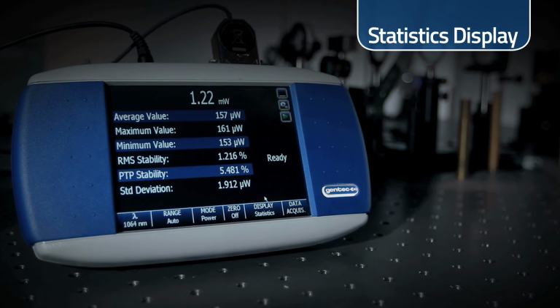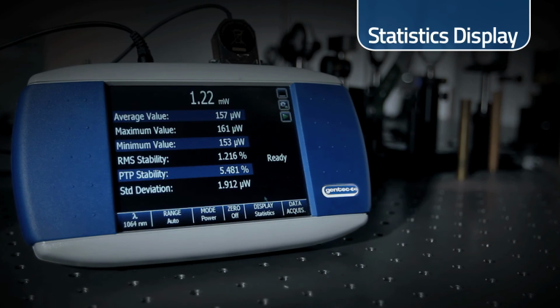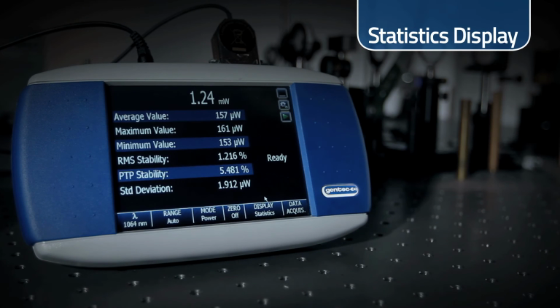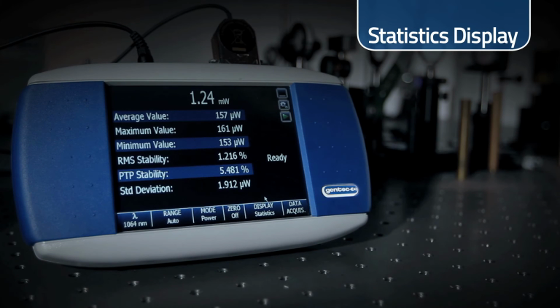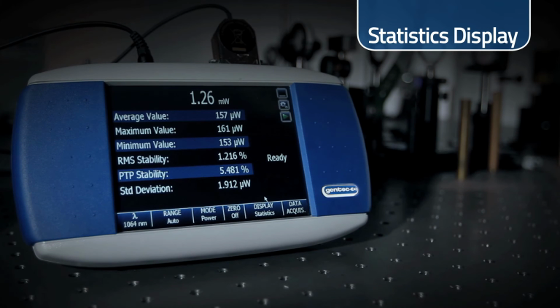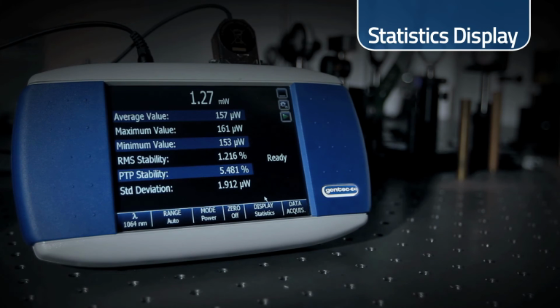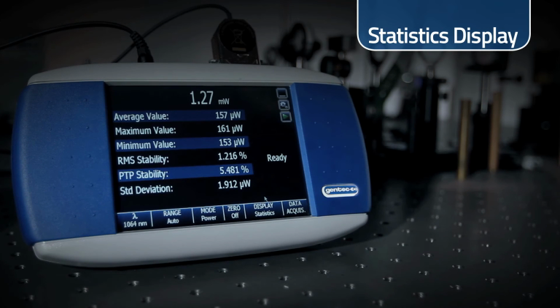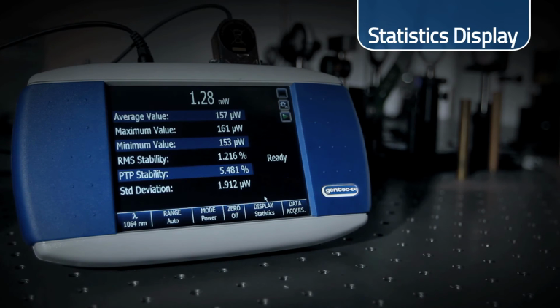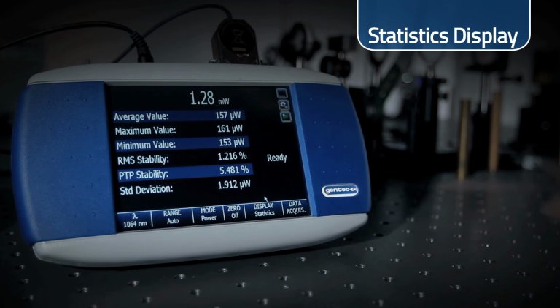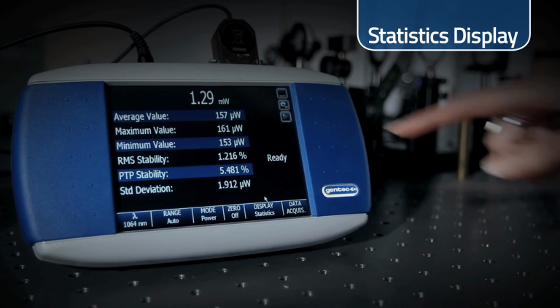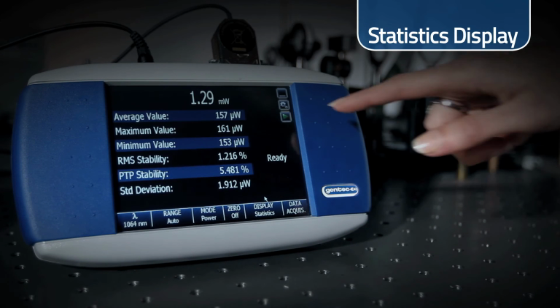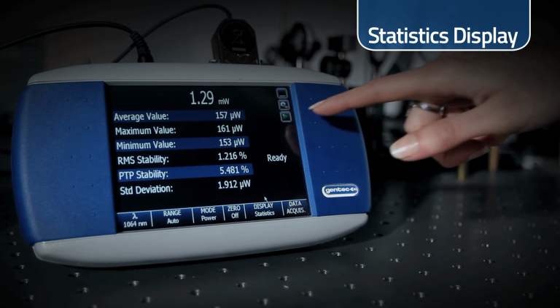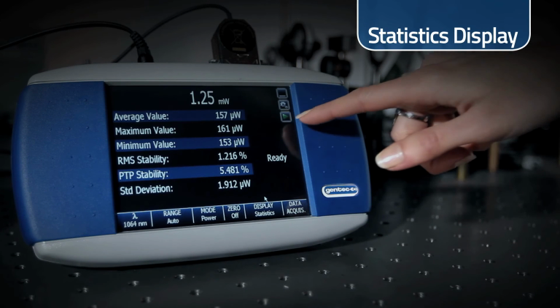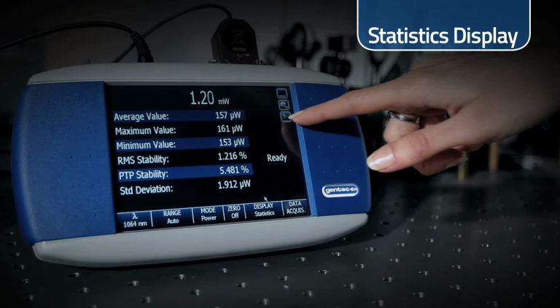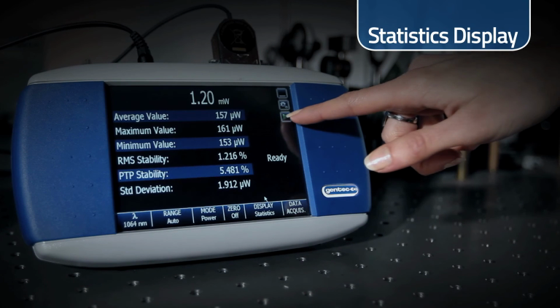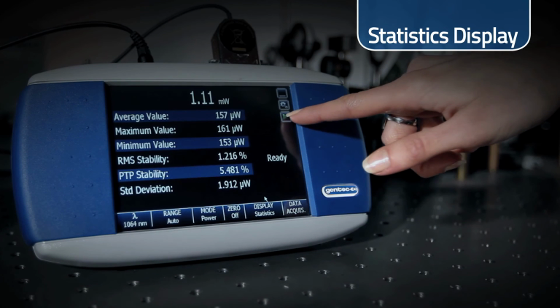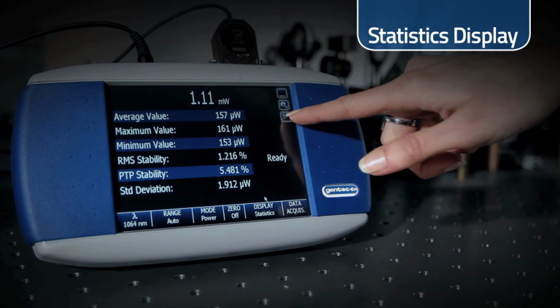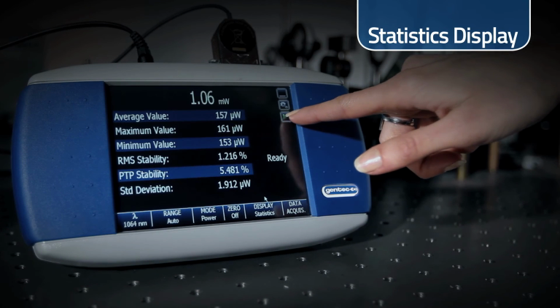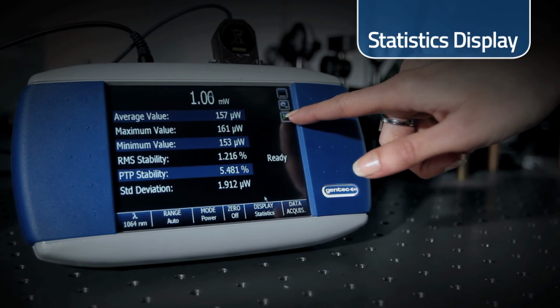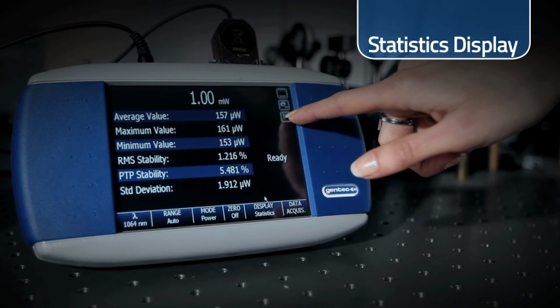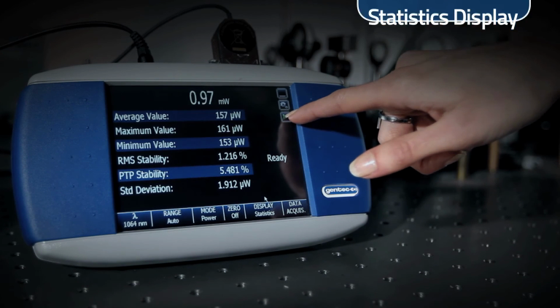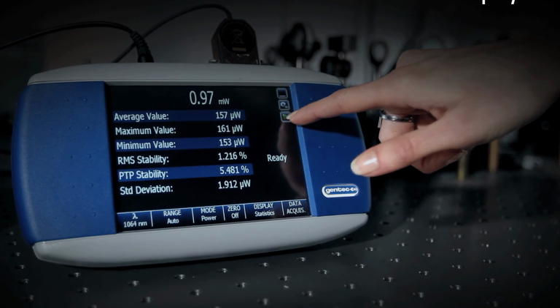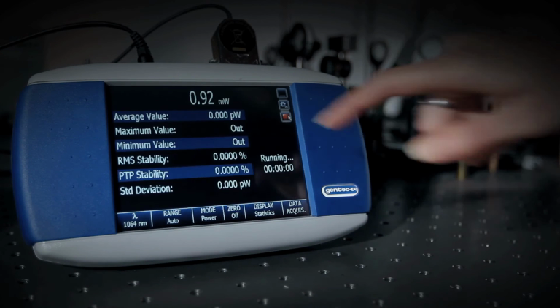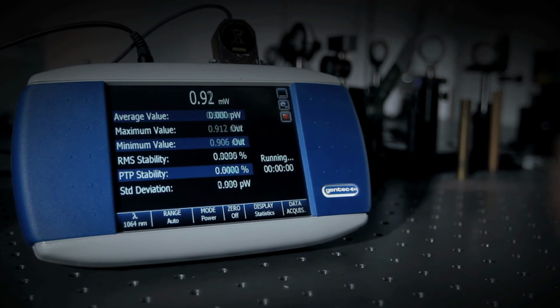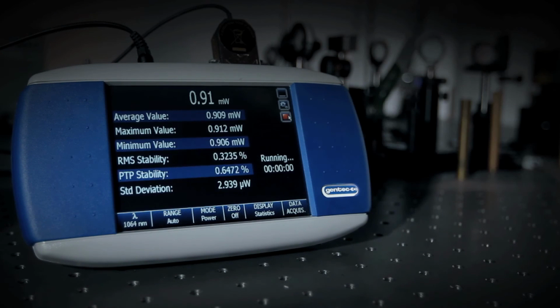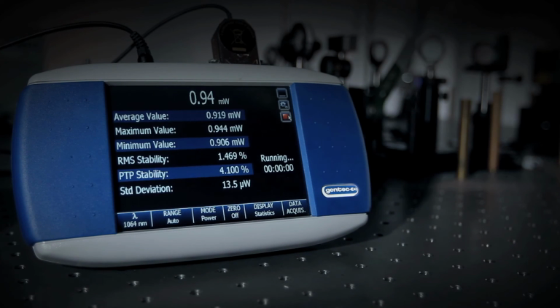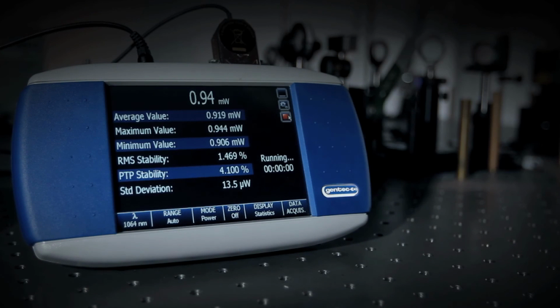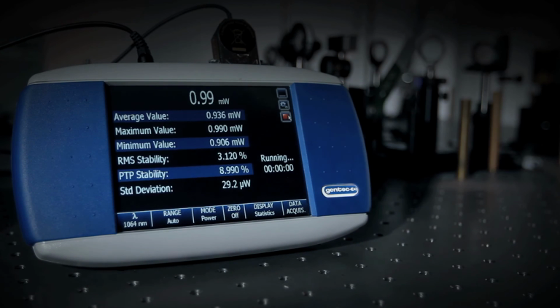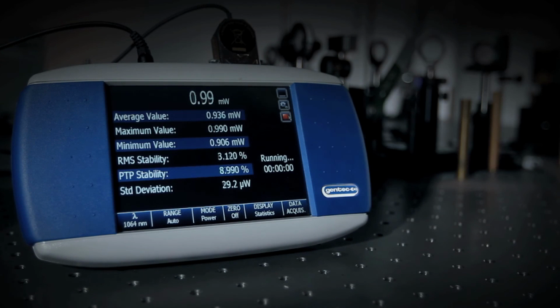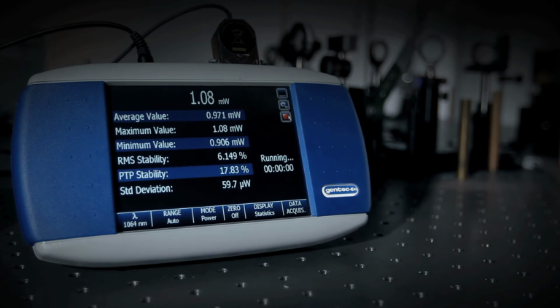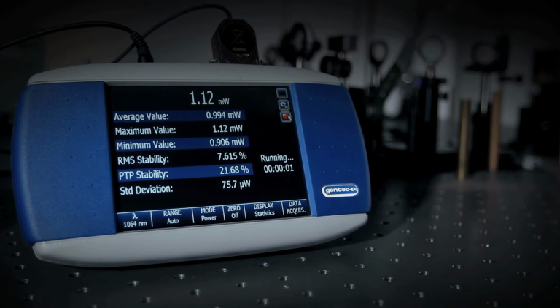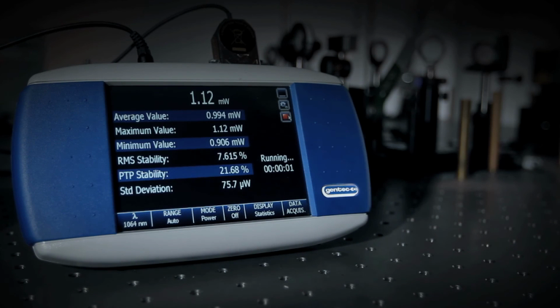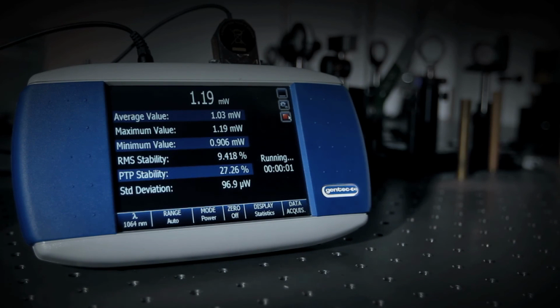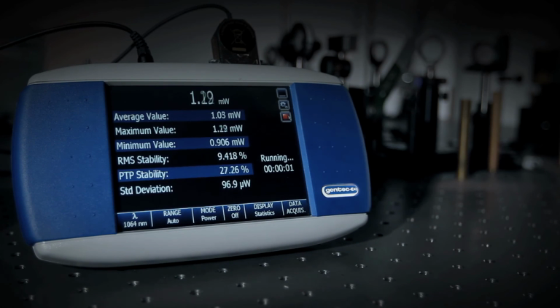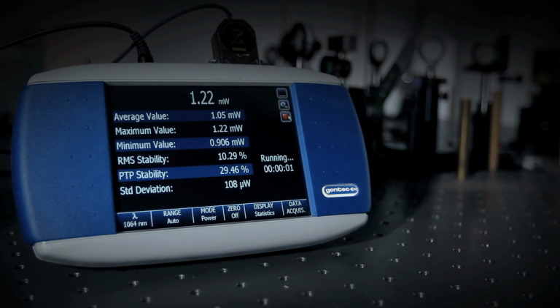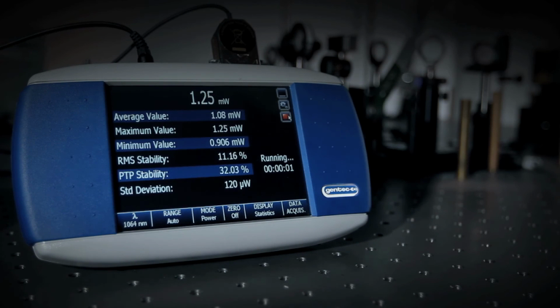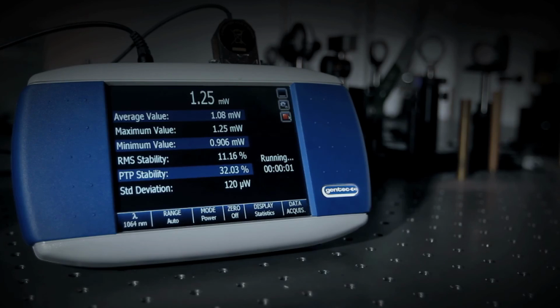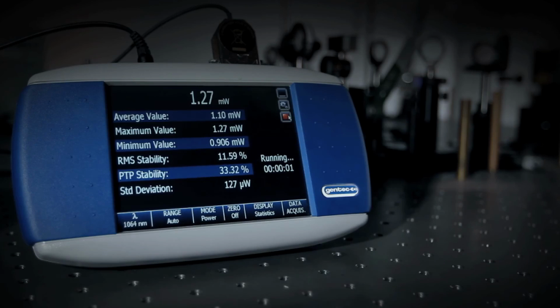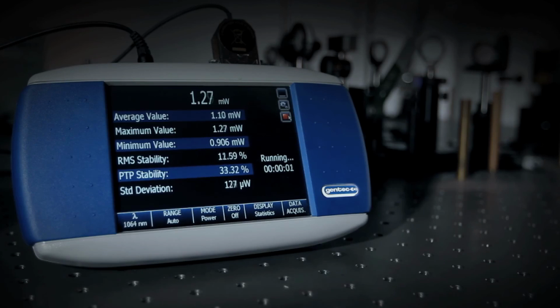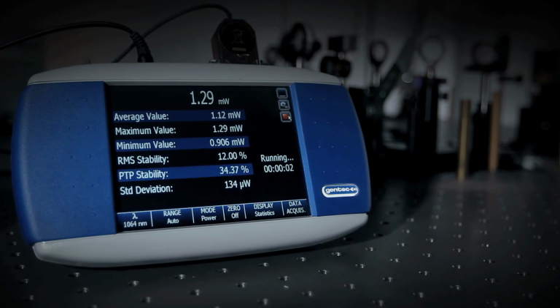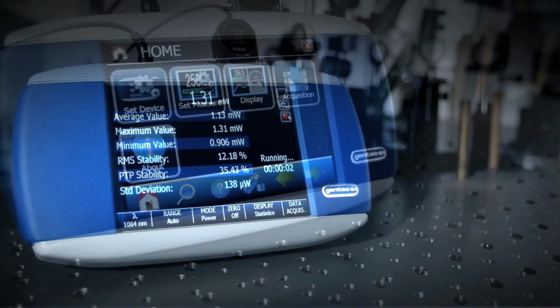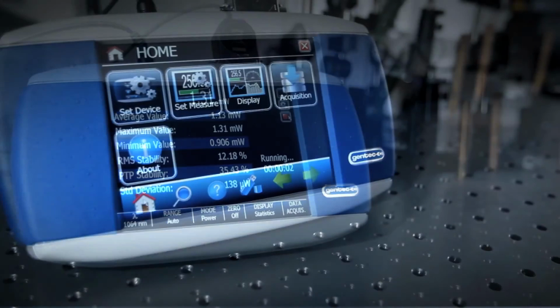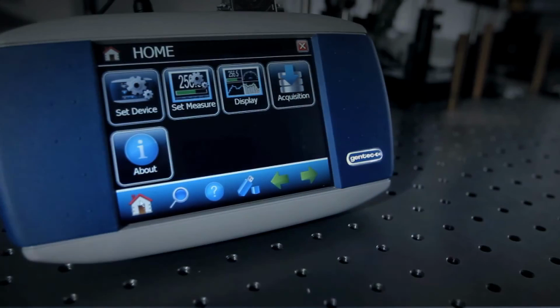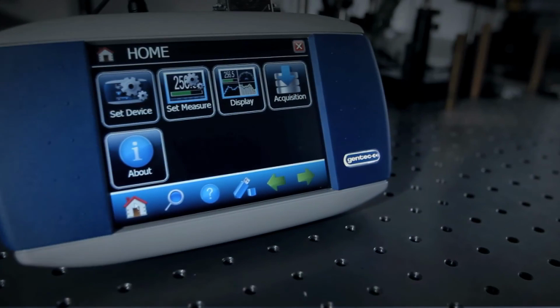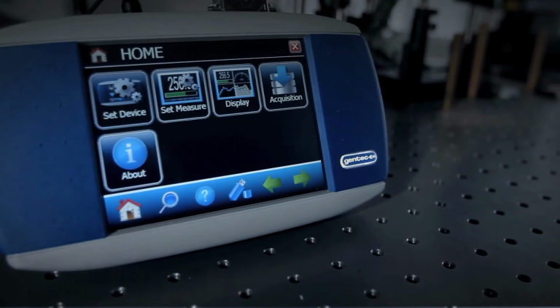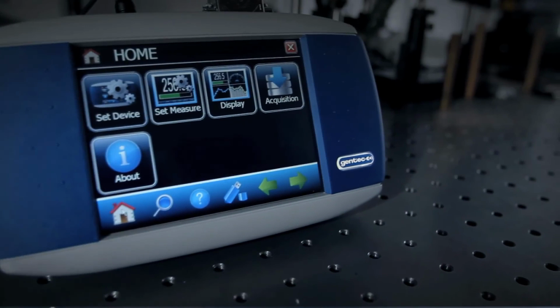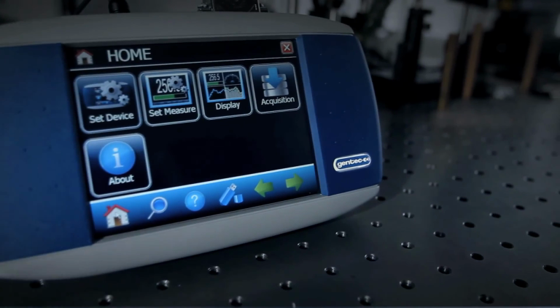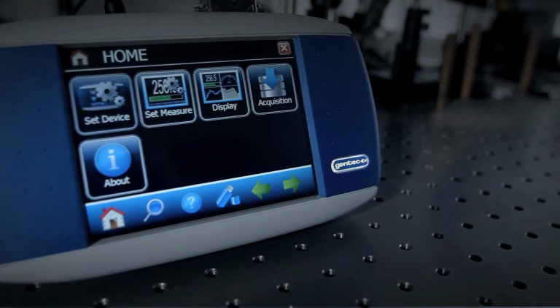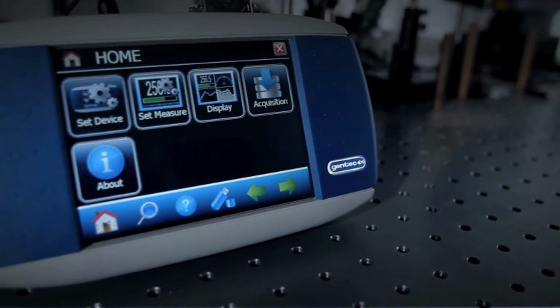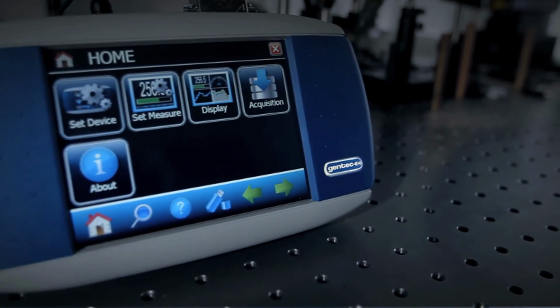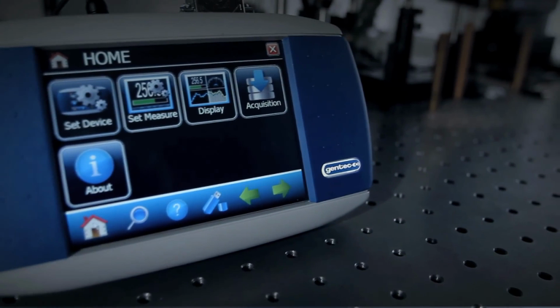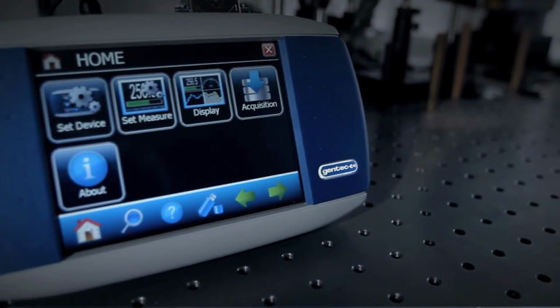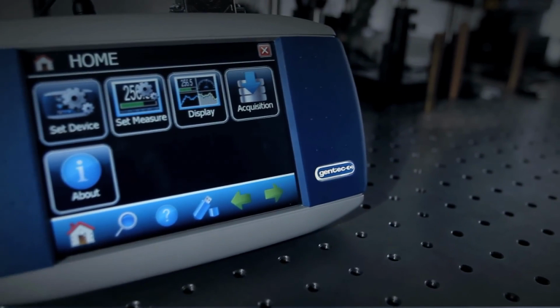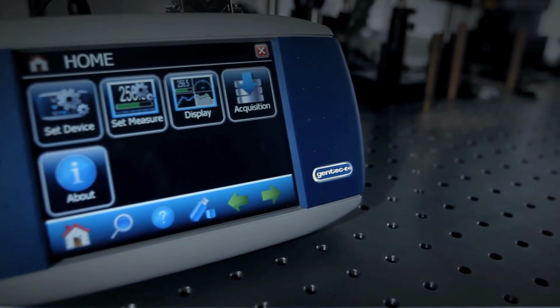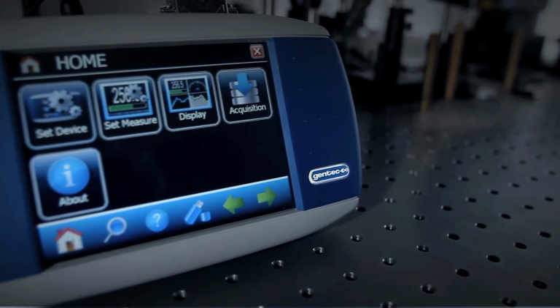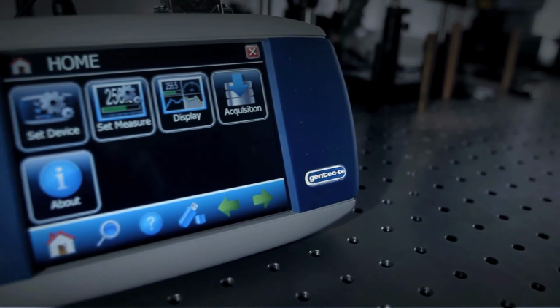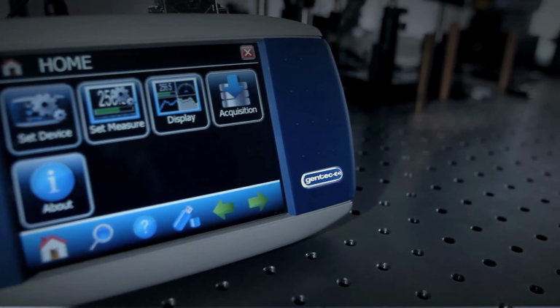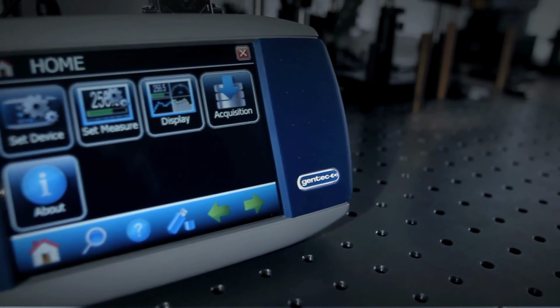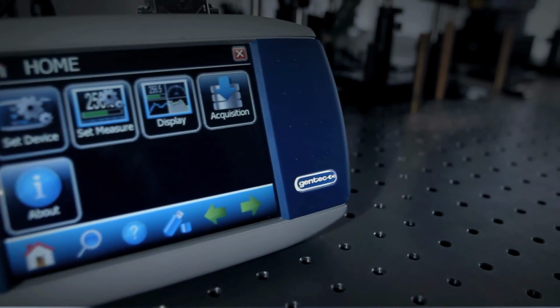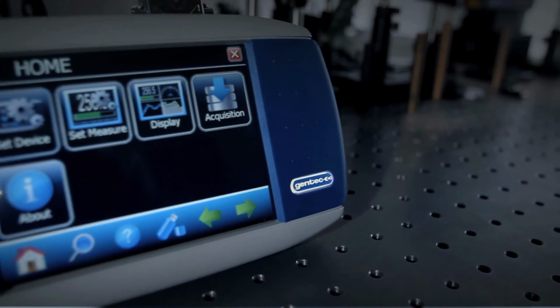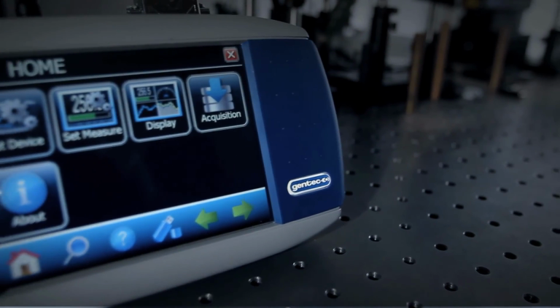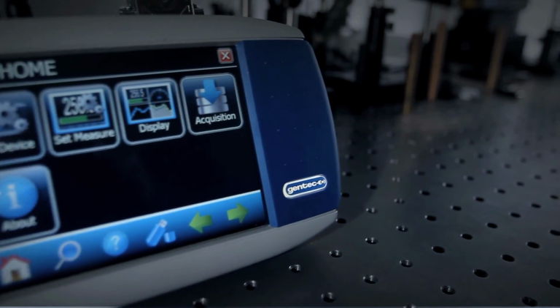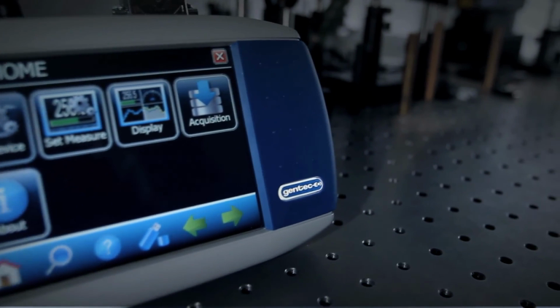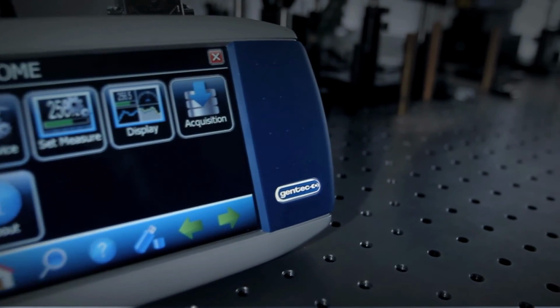We designed the Maestro to offer its users the most efficient and most advanced laser measurement experience there is. Choose the Maestro — a master in its field.